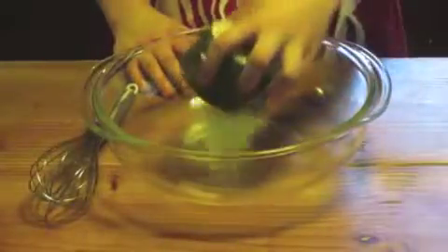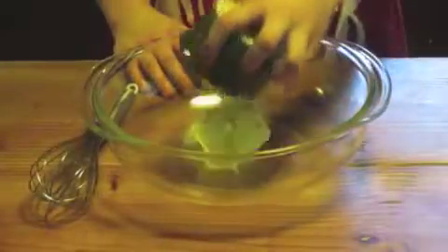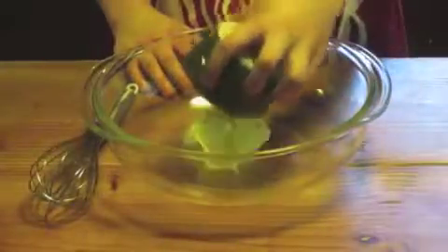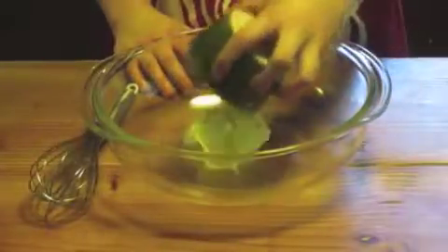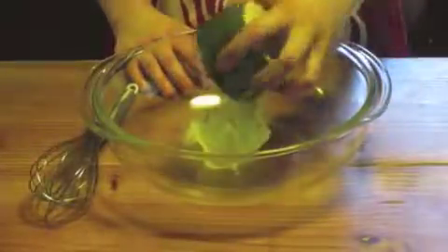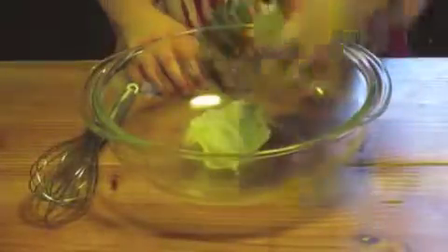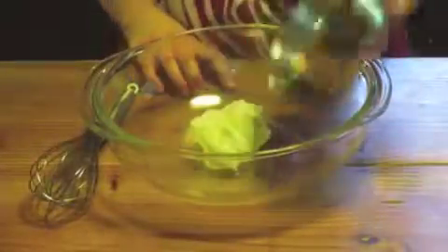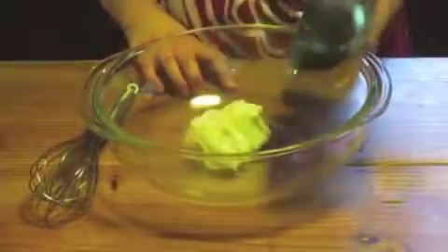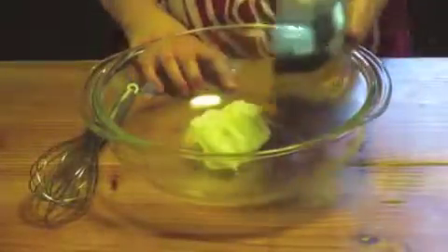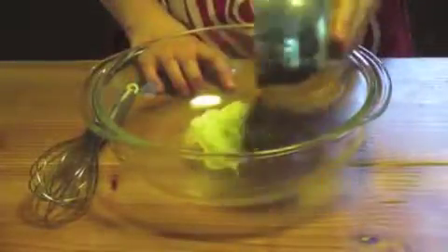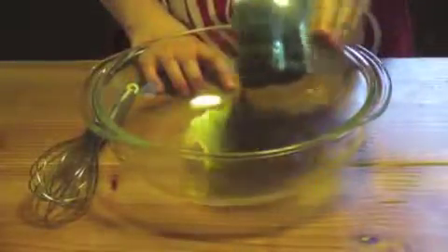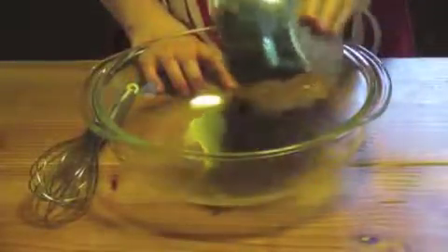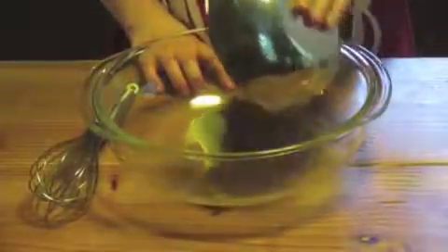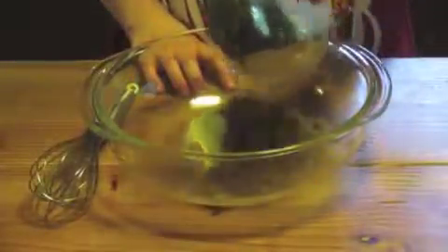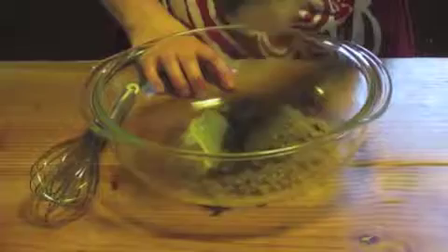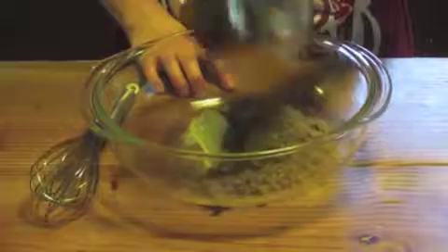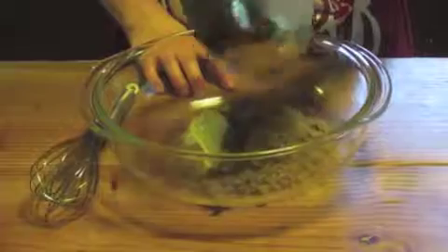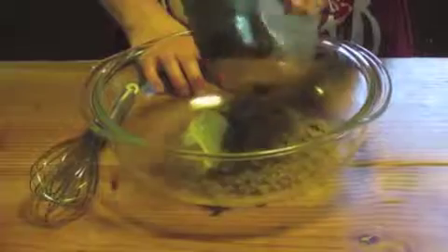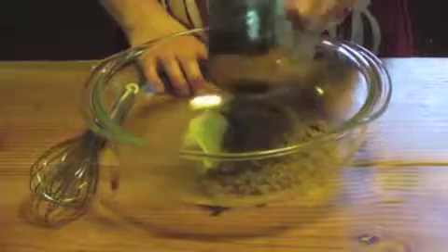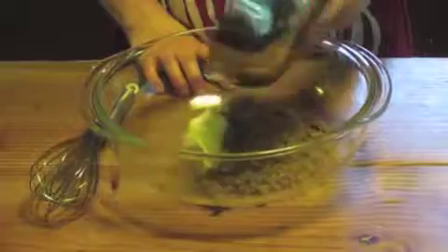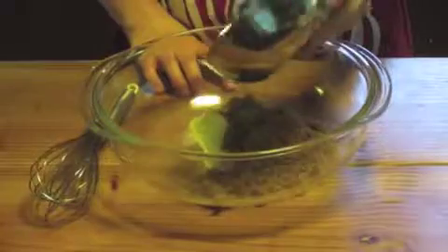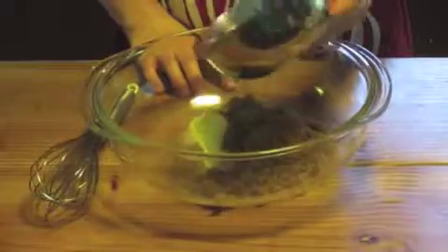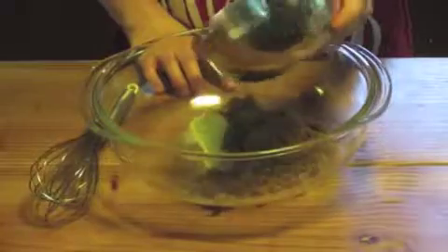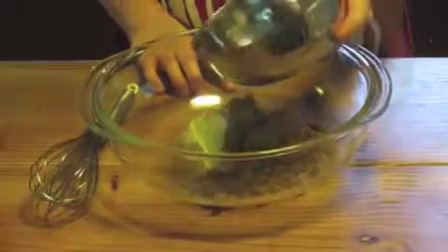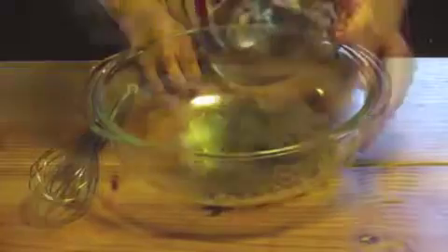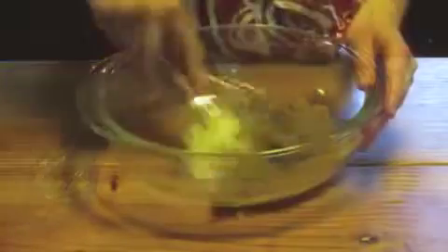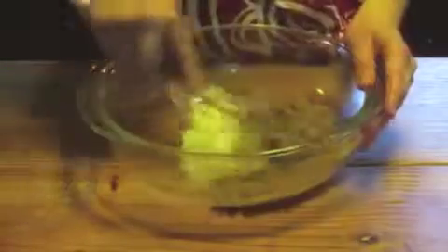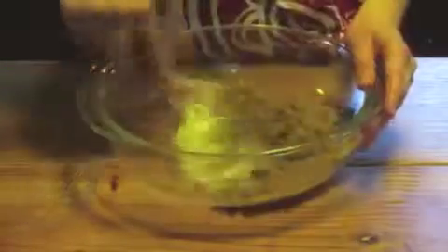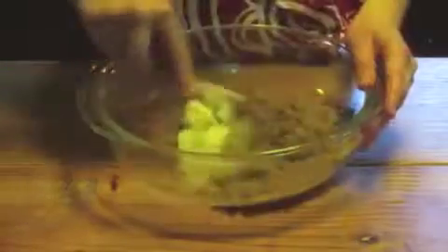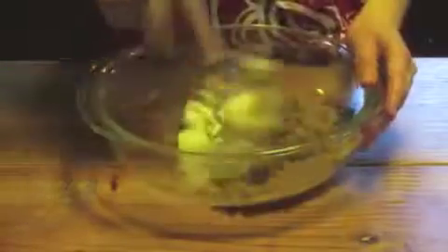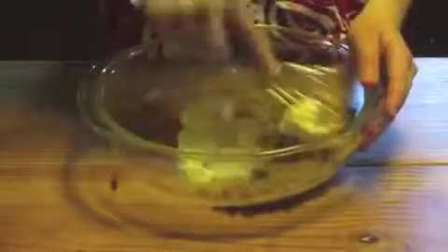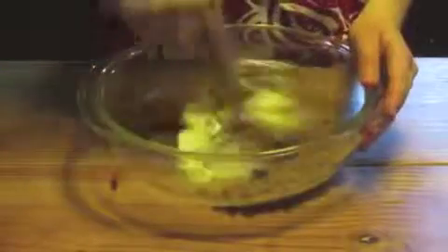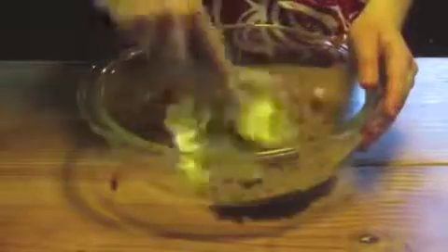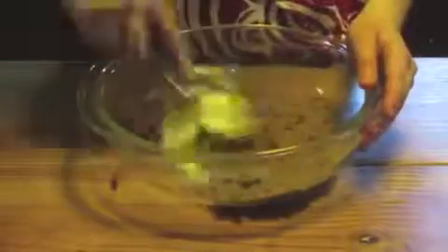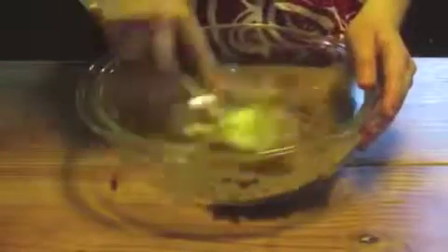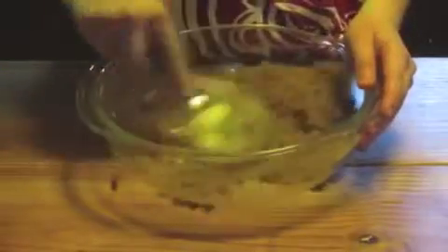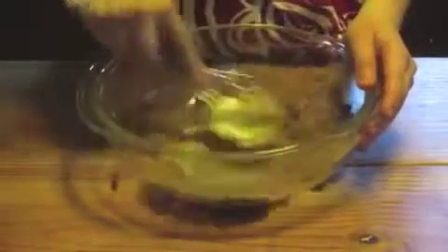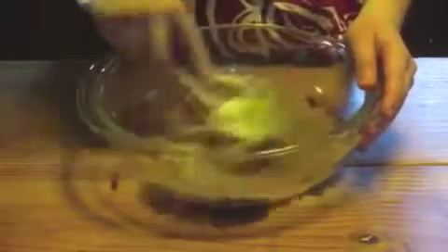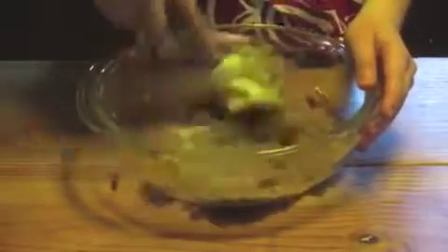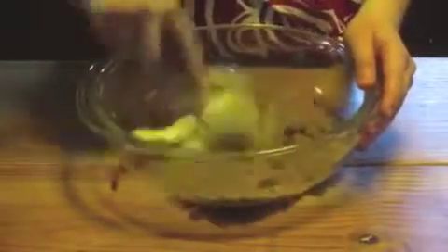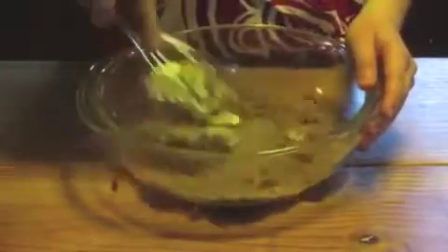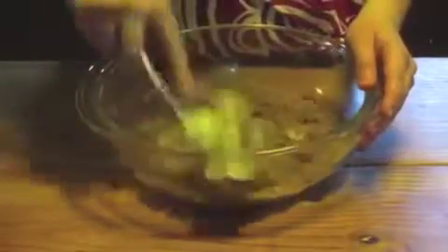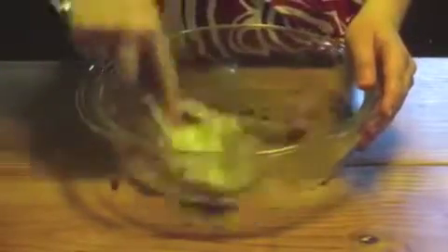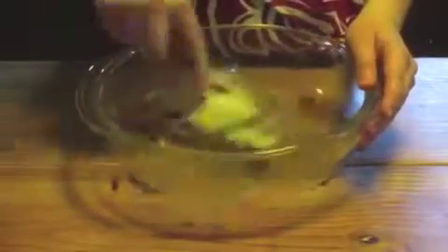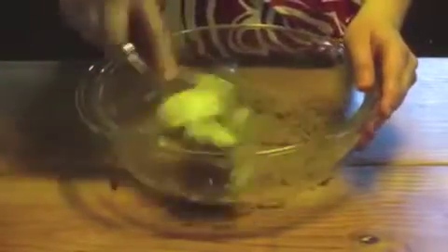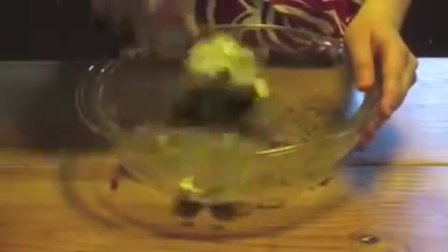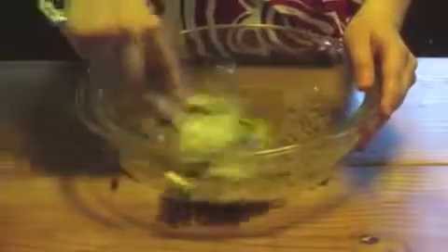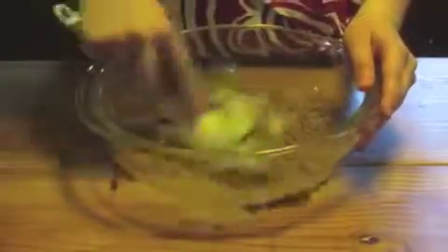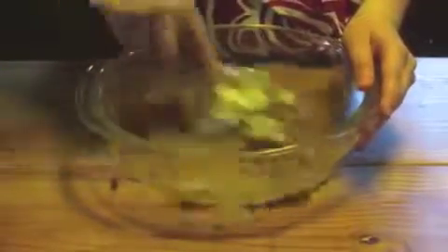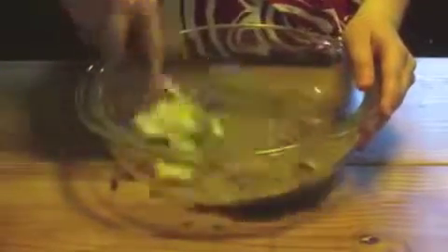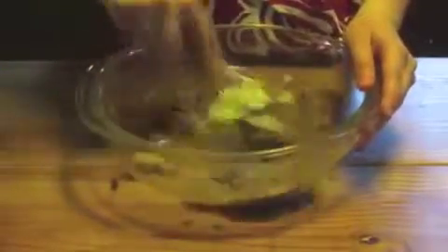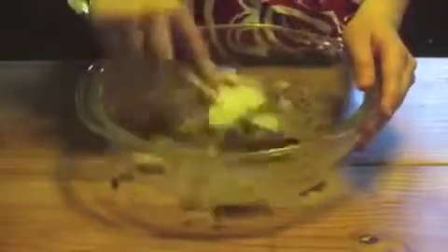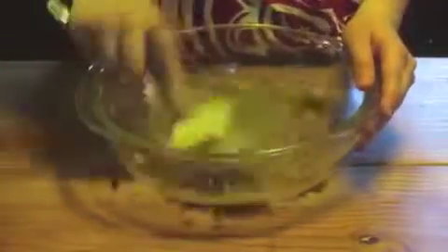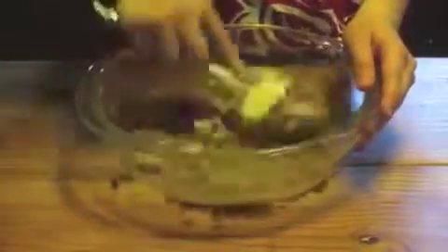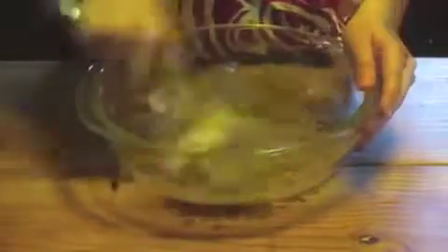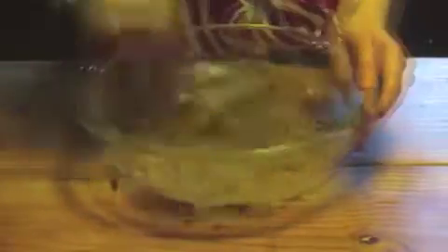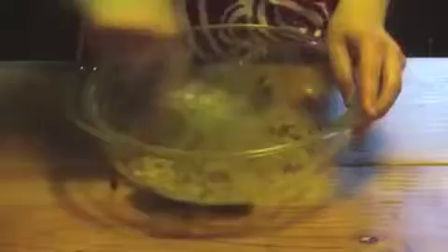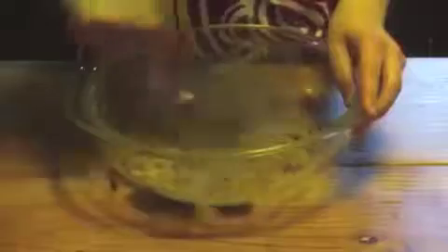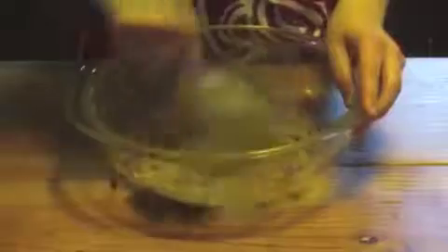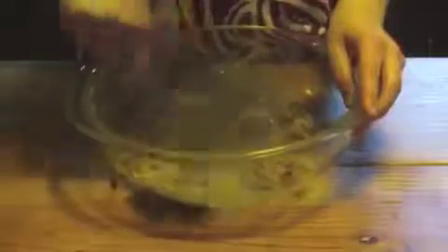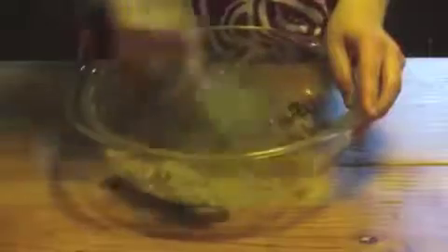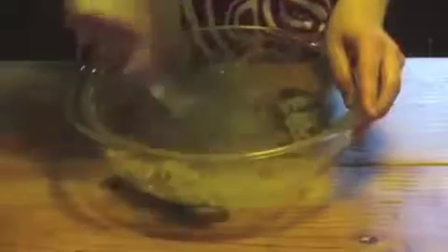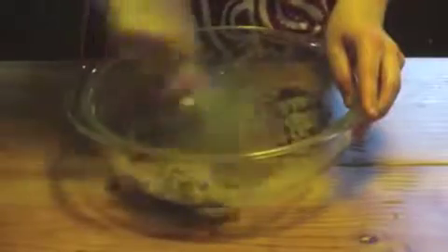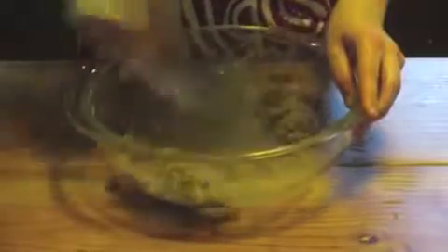First you need six tablespoons of completely softened butter. Add three quarter cup brown sugar and whisk them together until they're completely mixed.